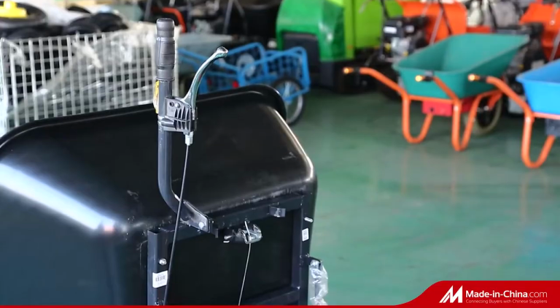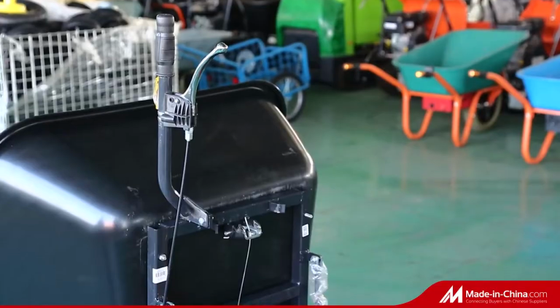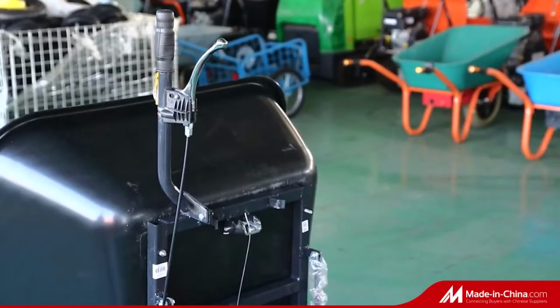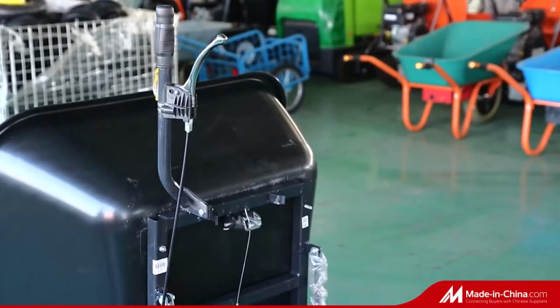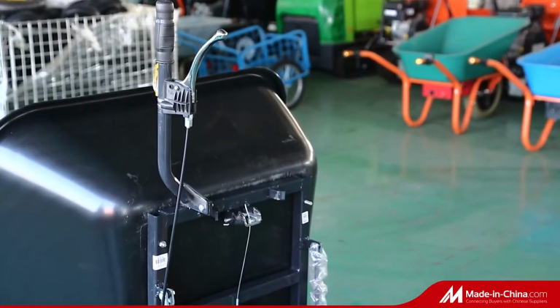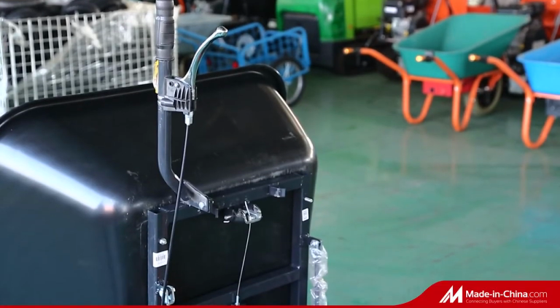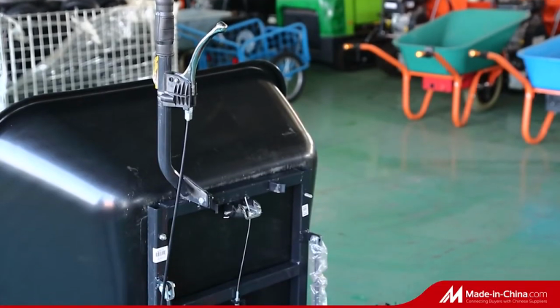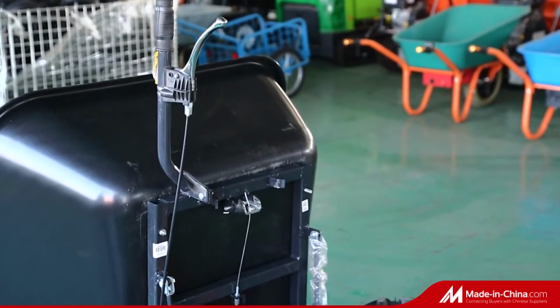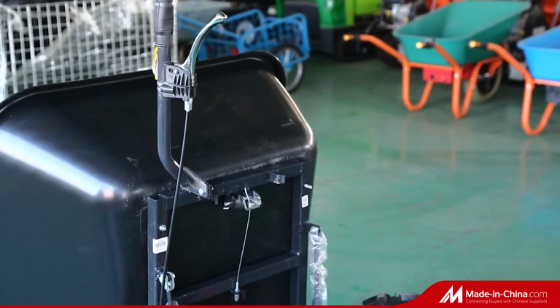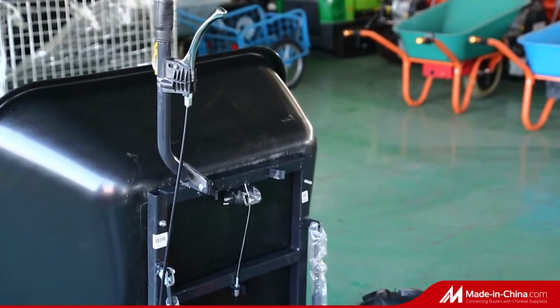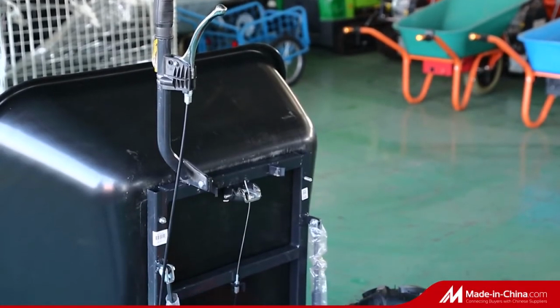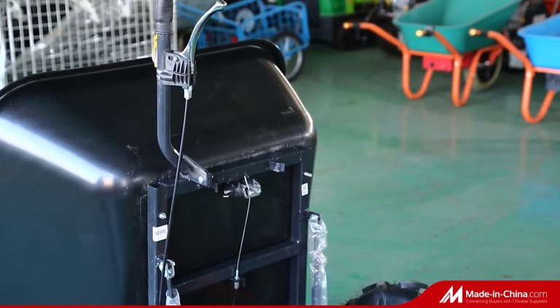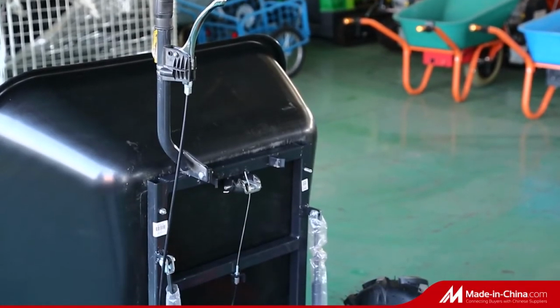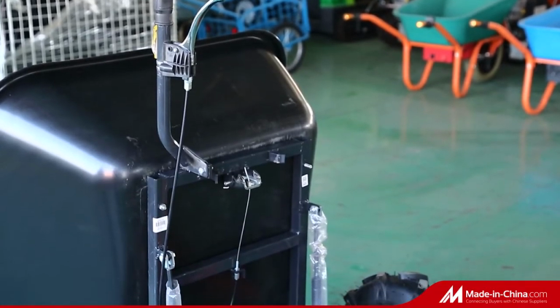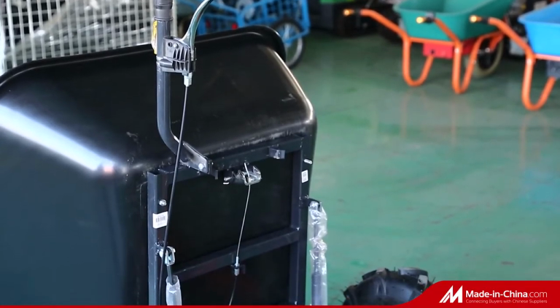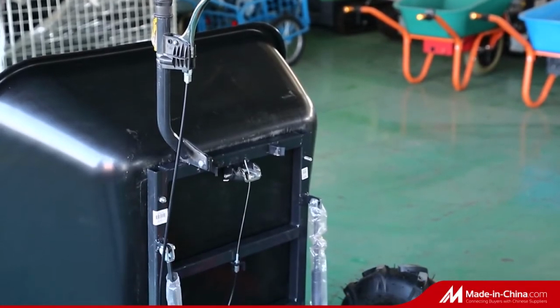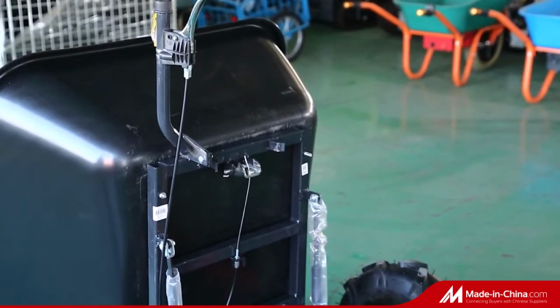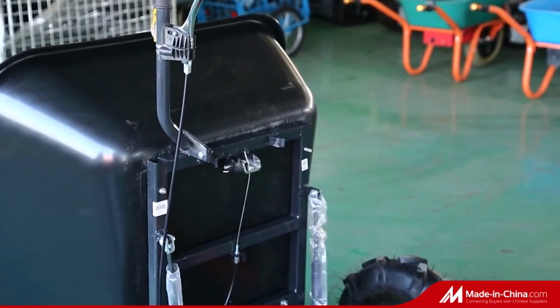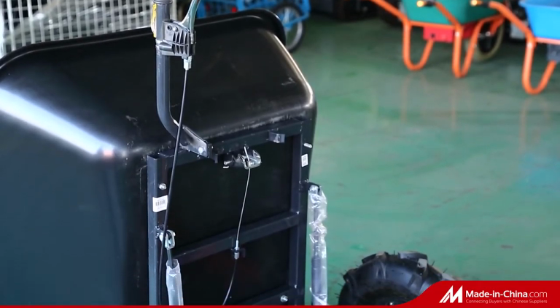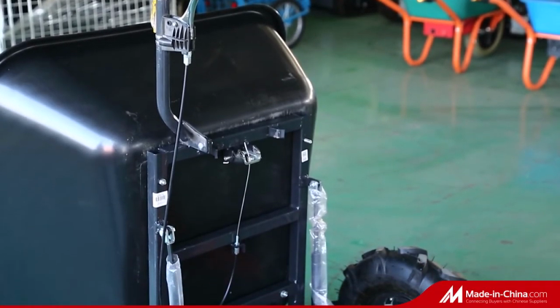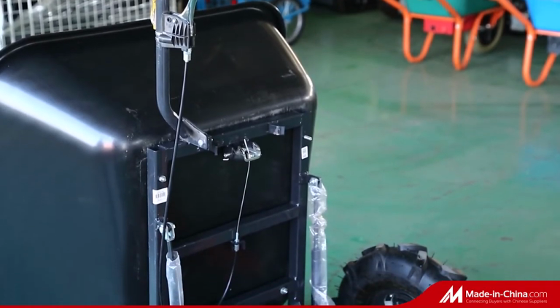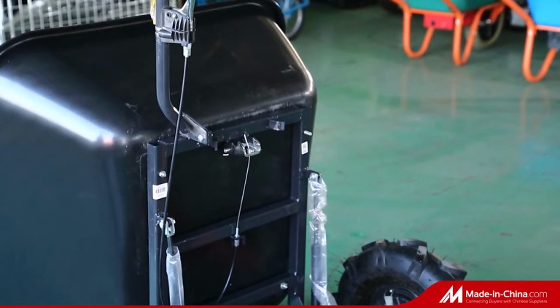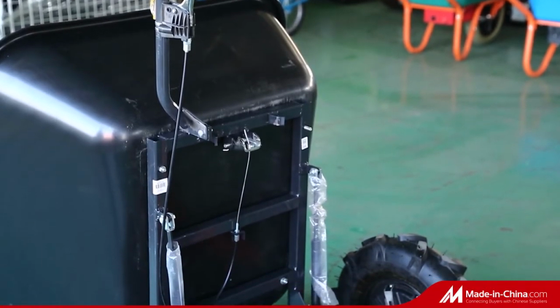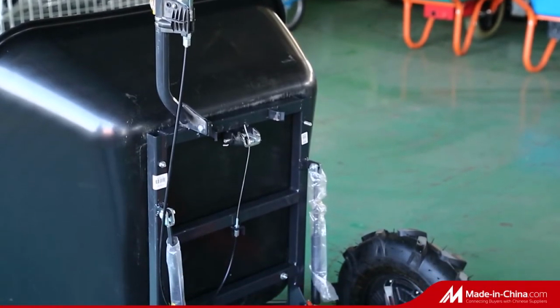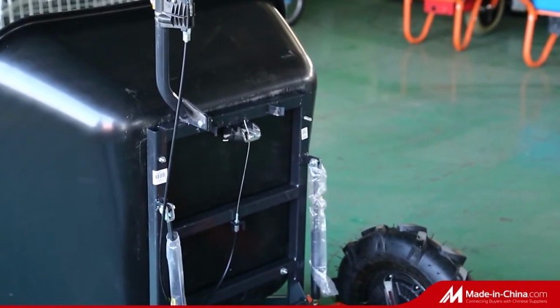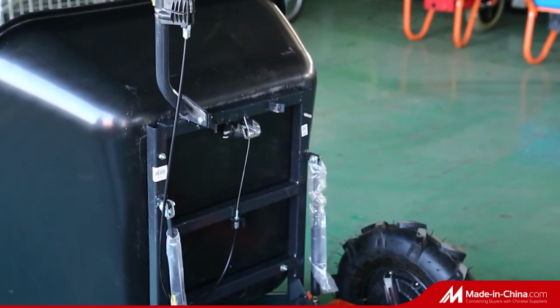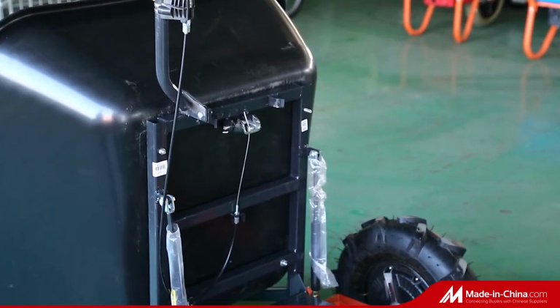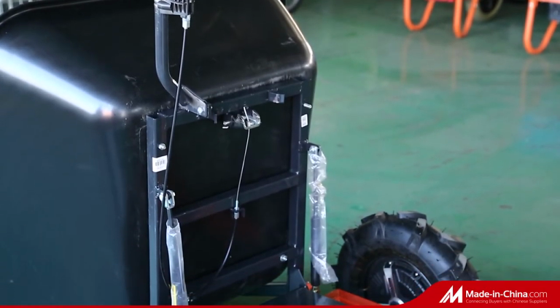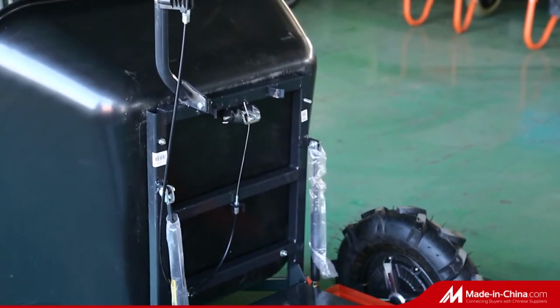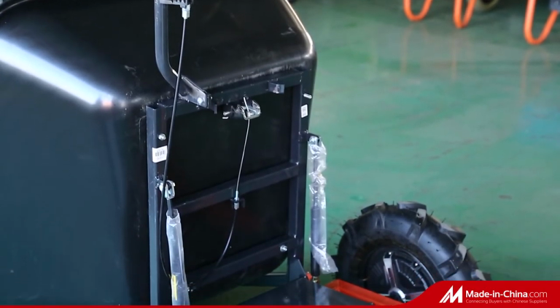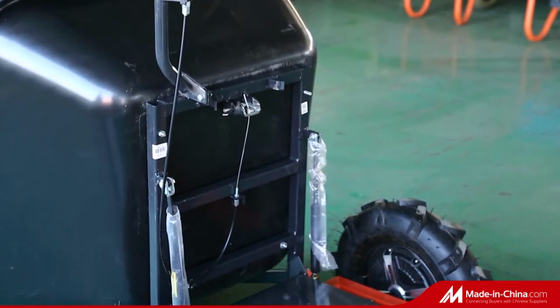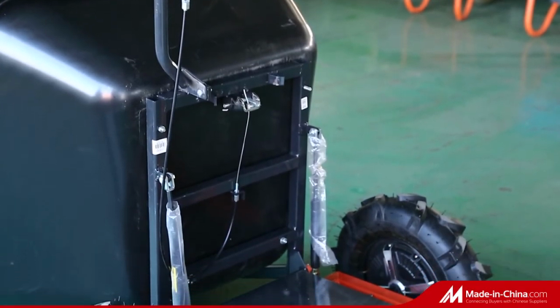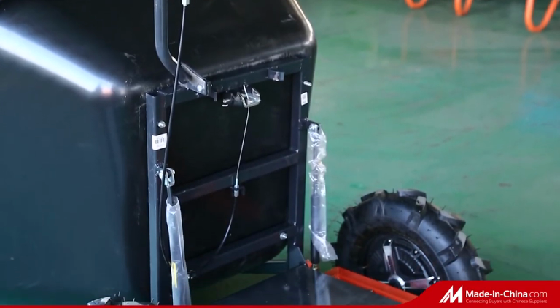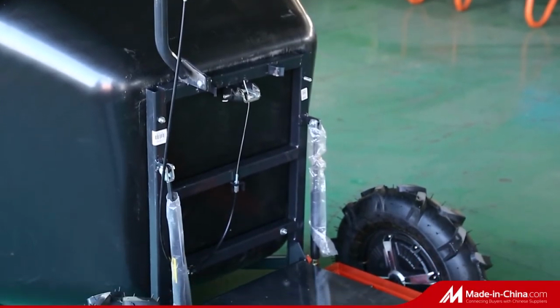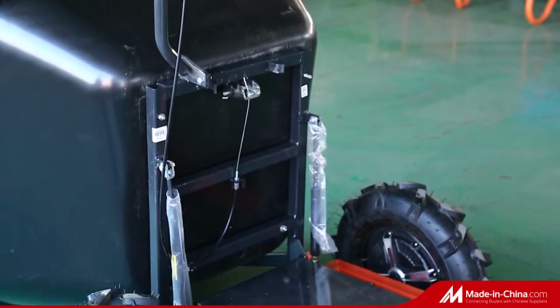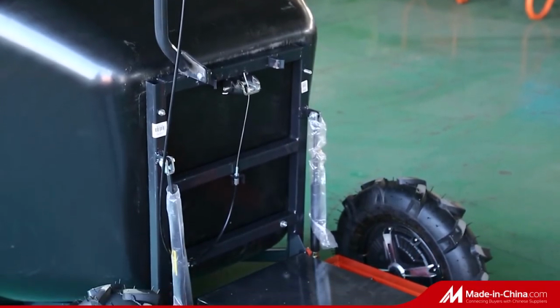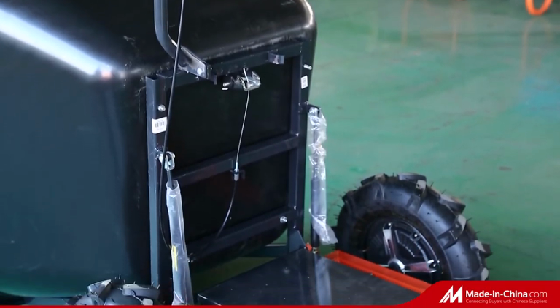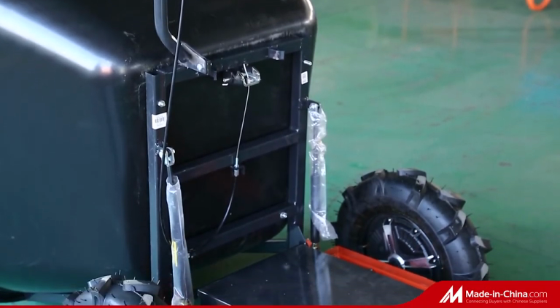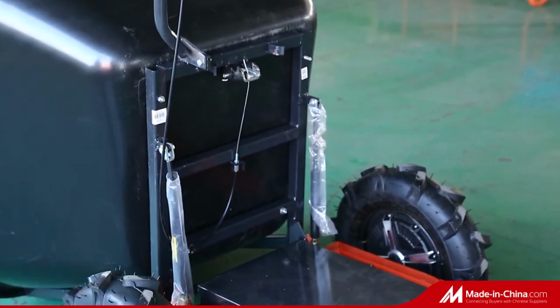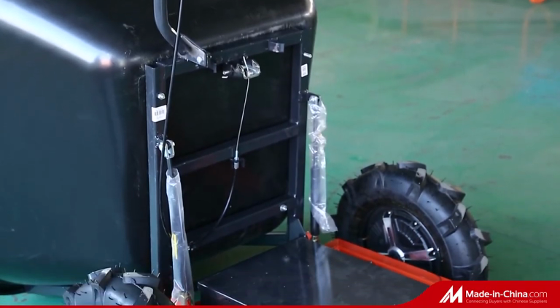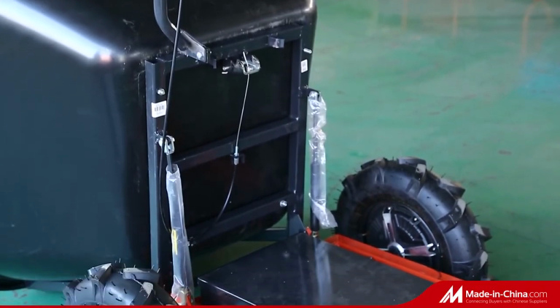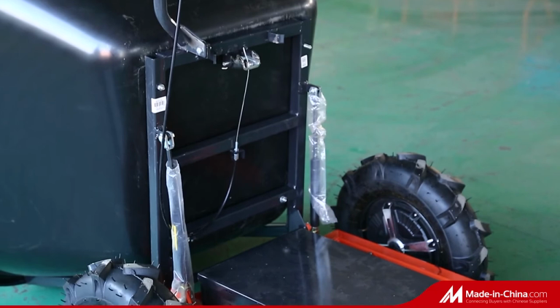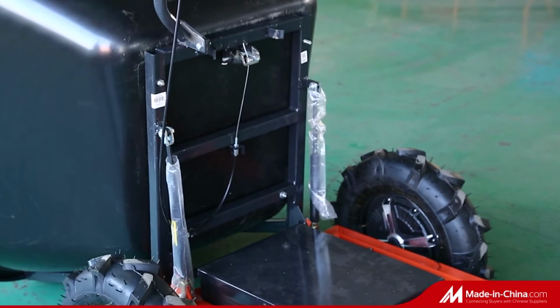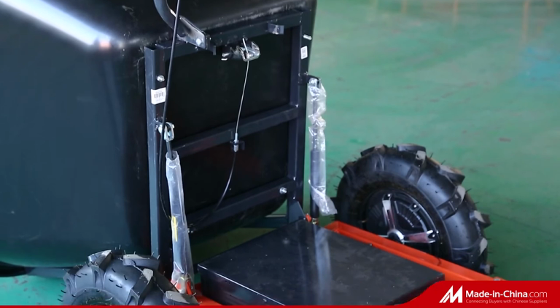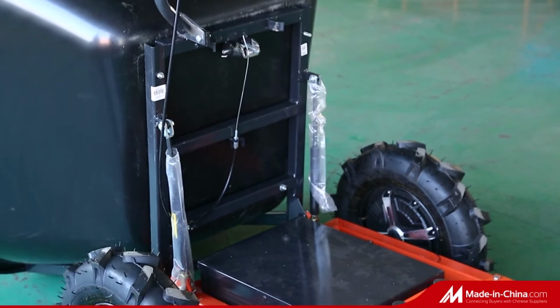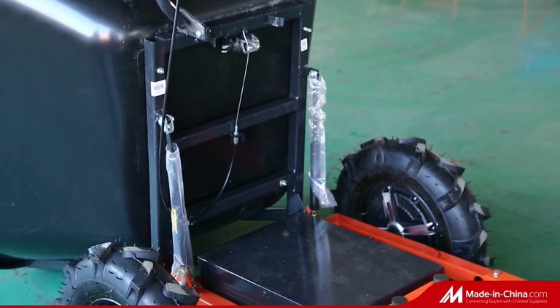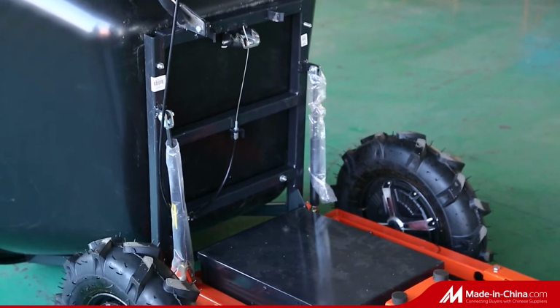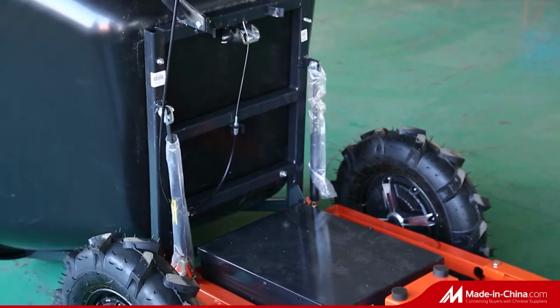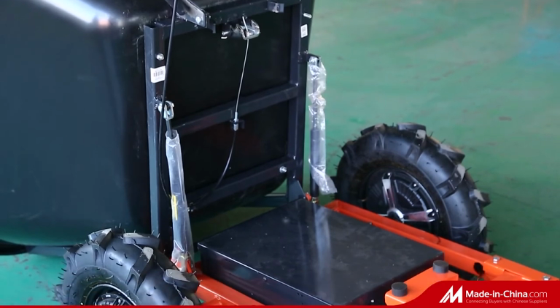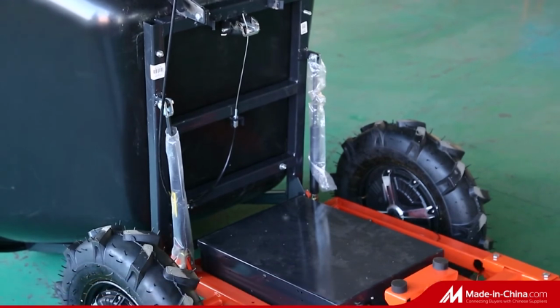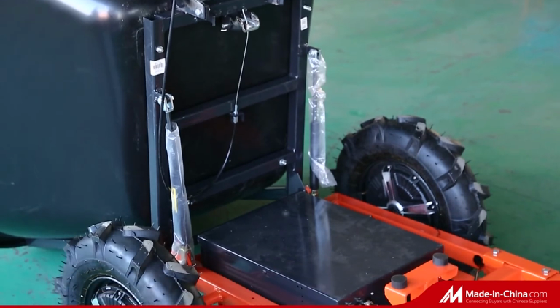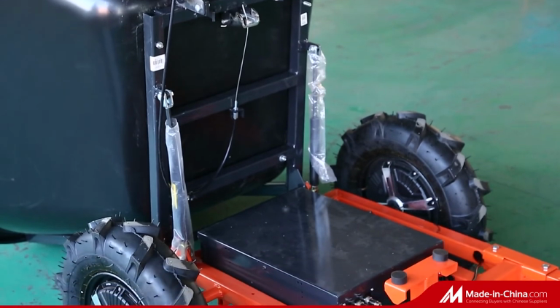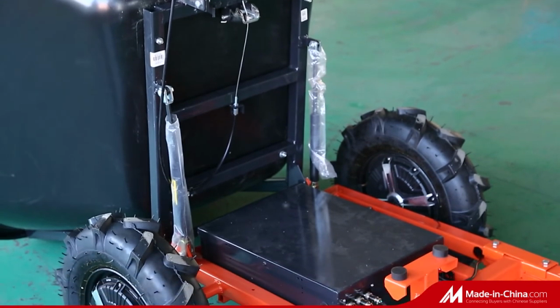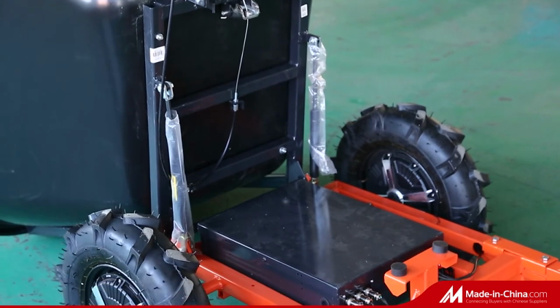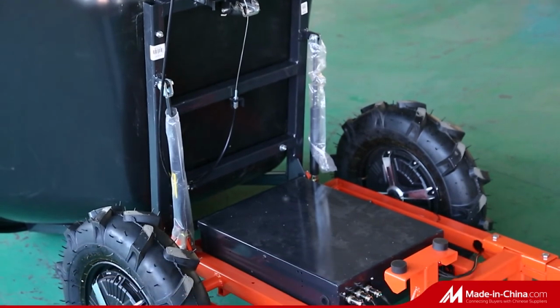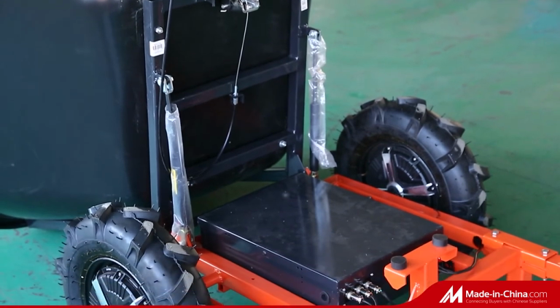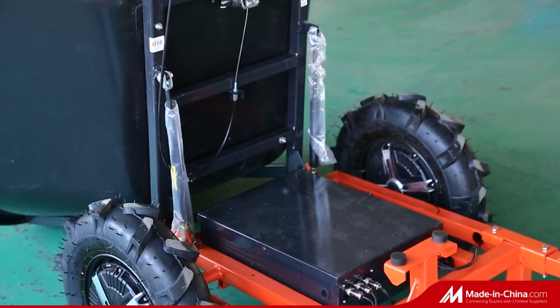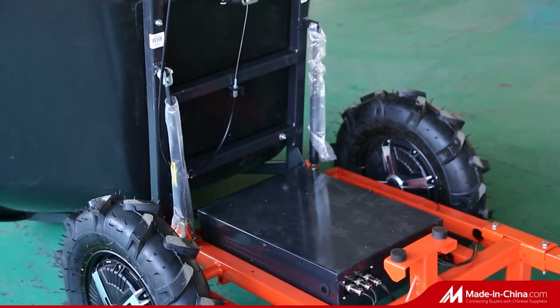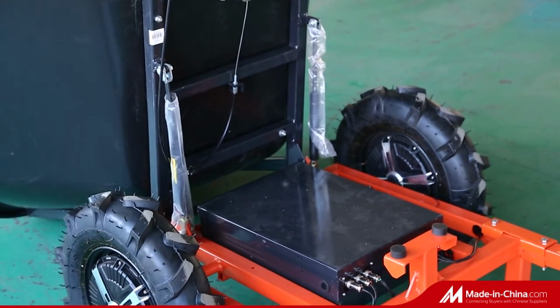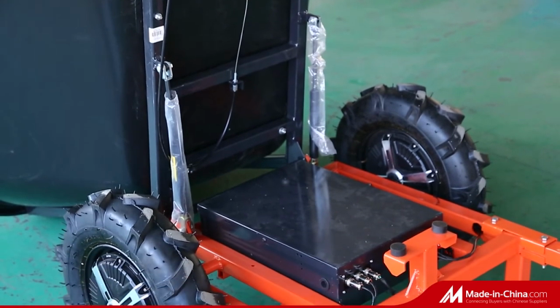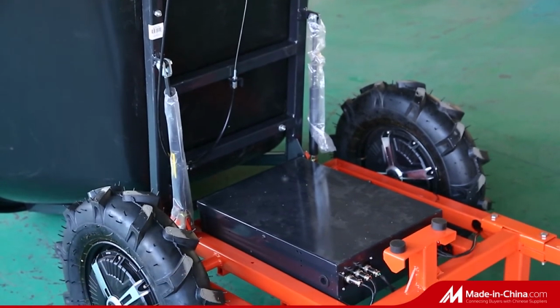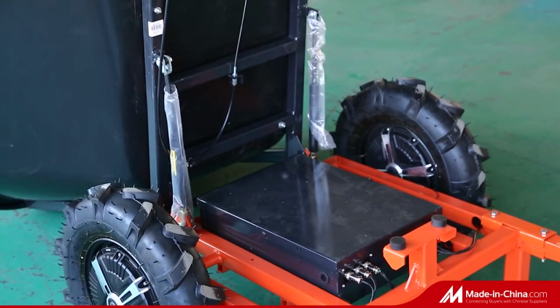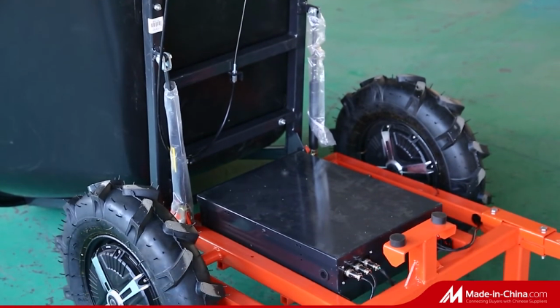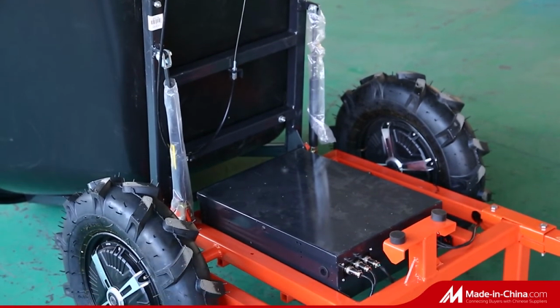It's made of high-strength steel plate and steel pipe. It is not easy to deform and has a long service life.